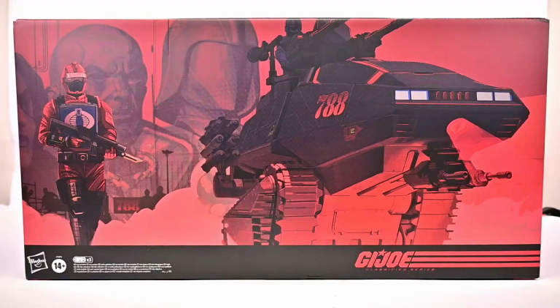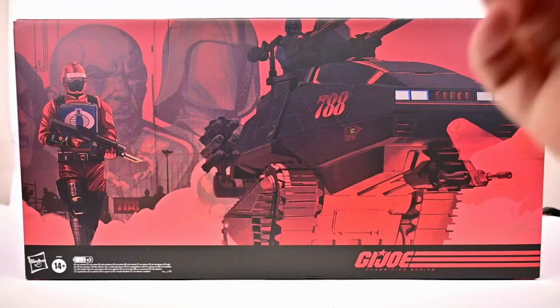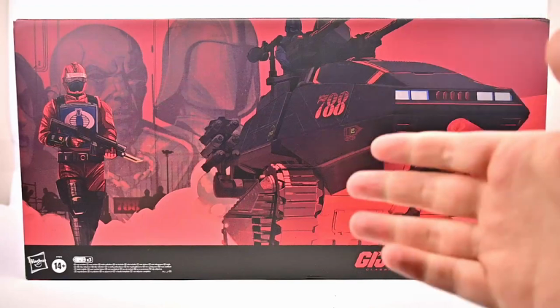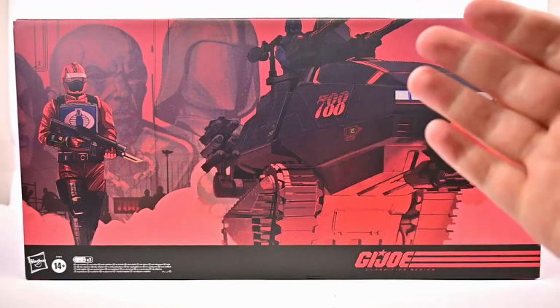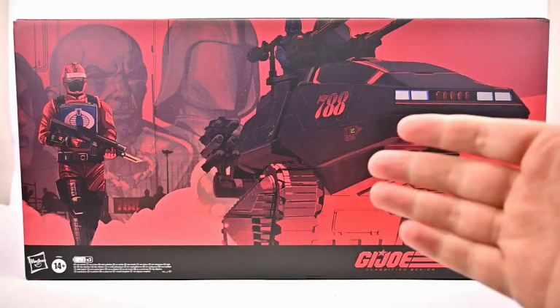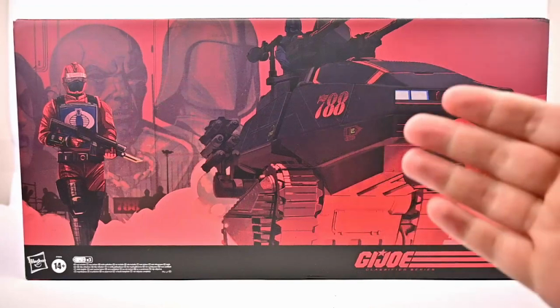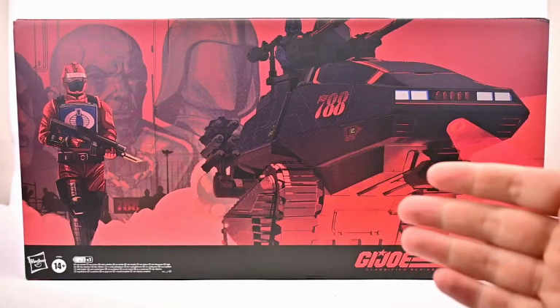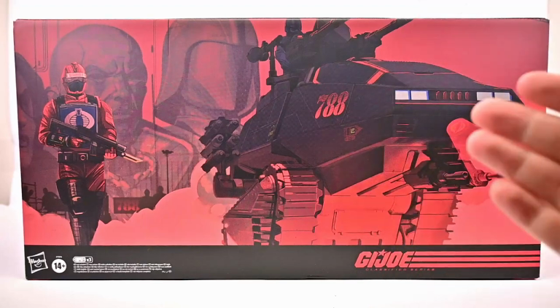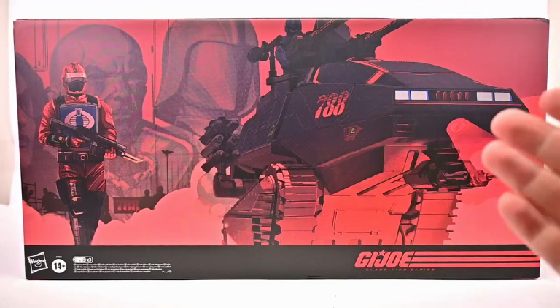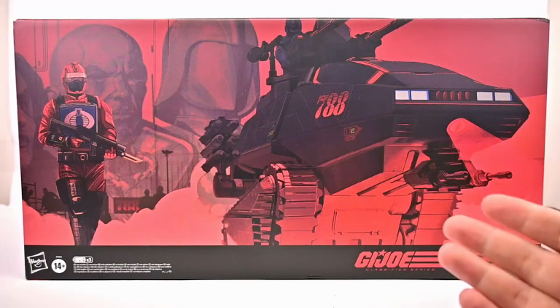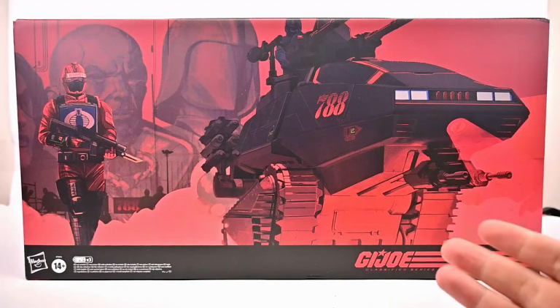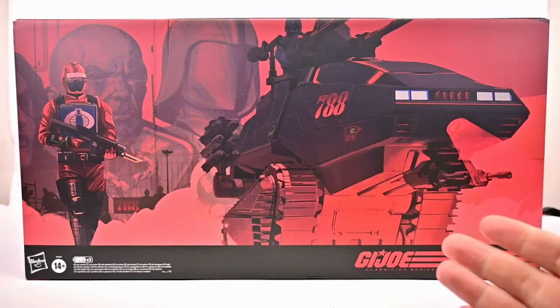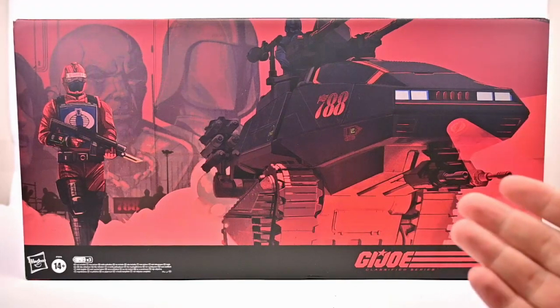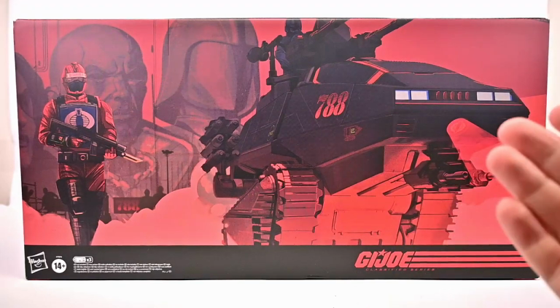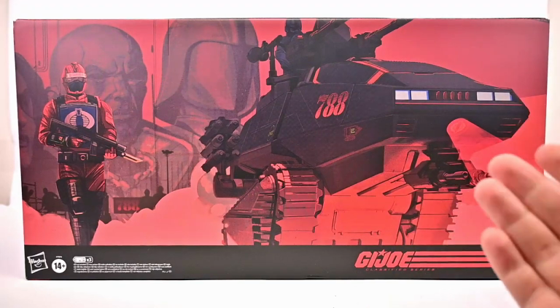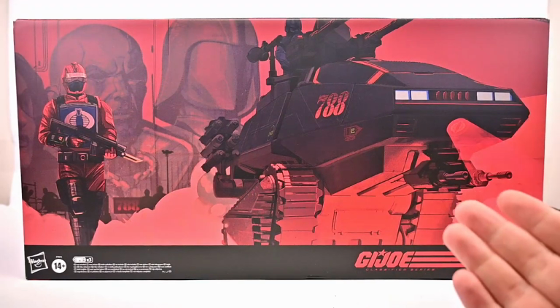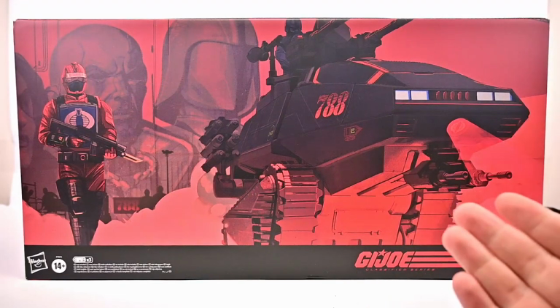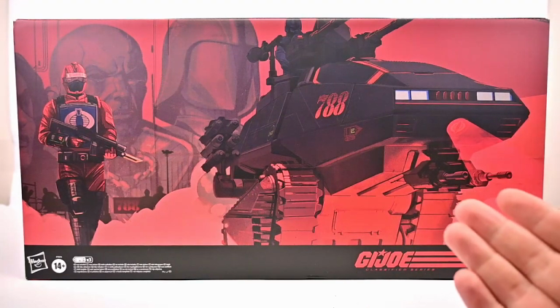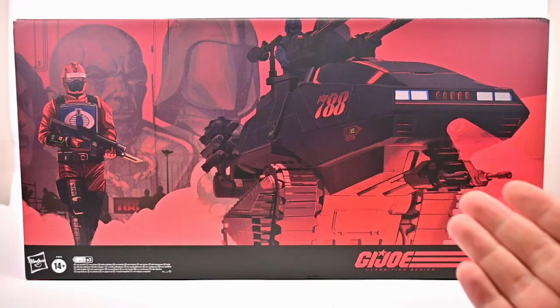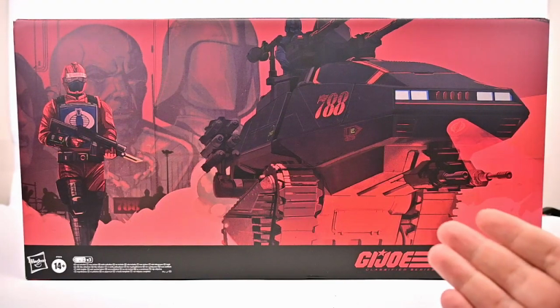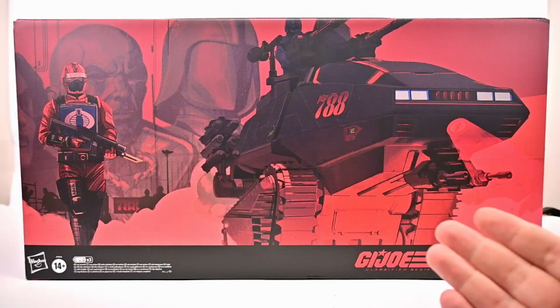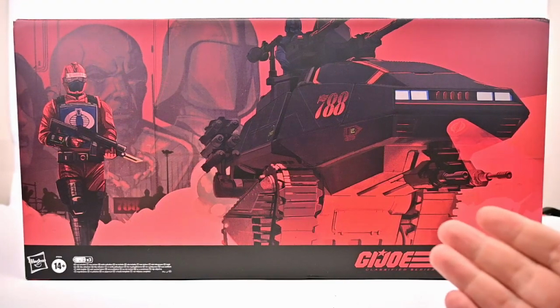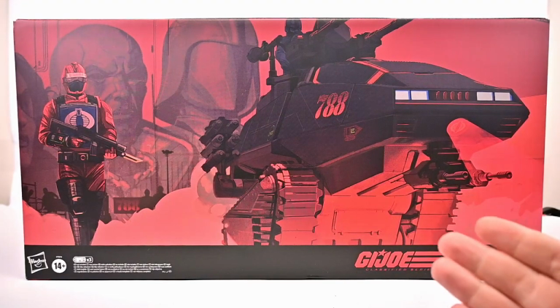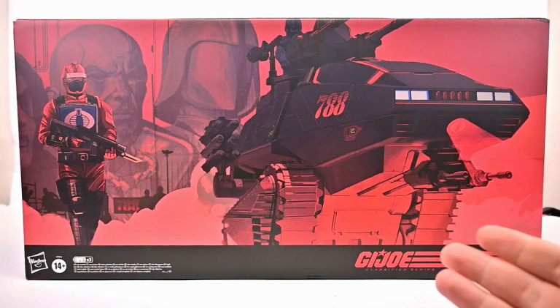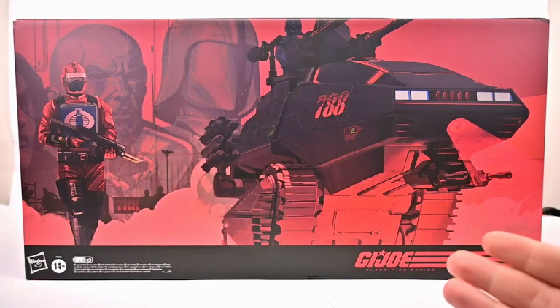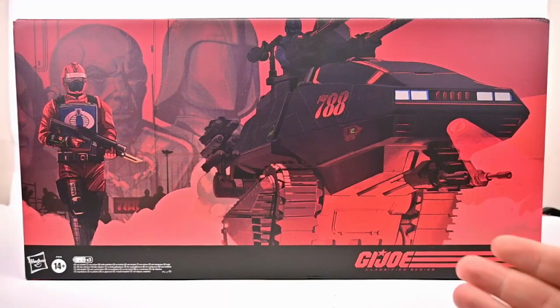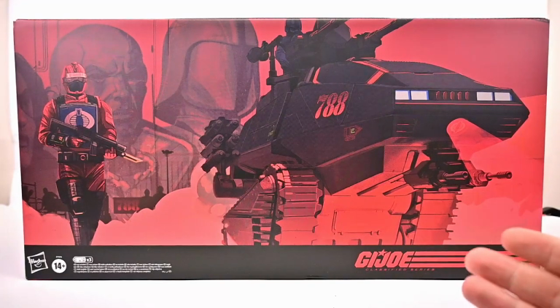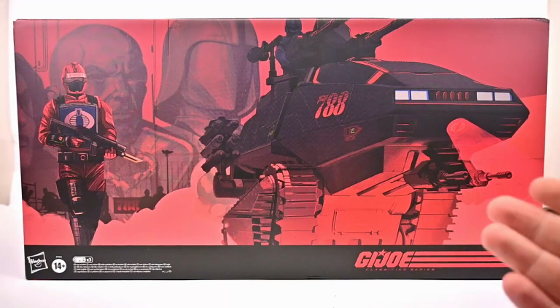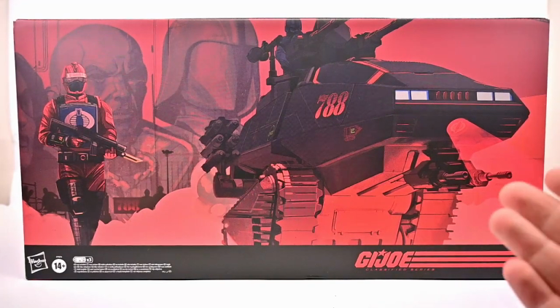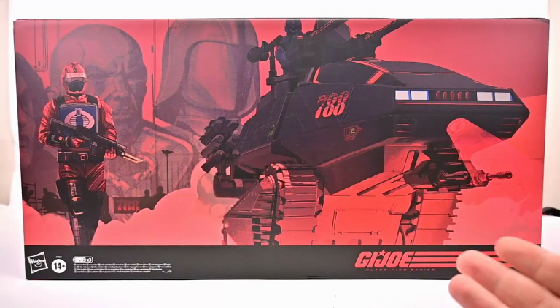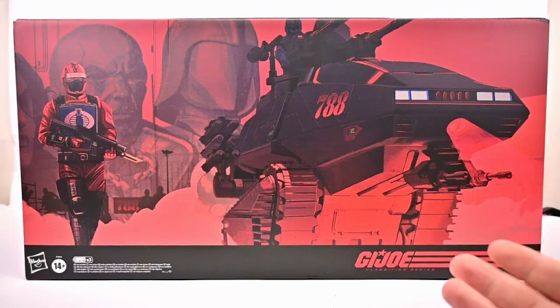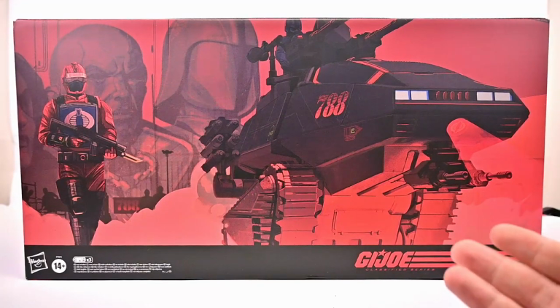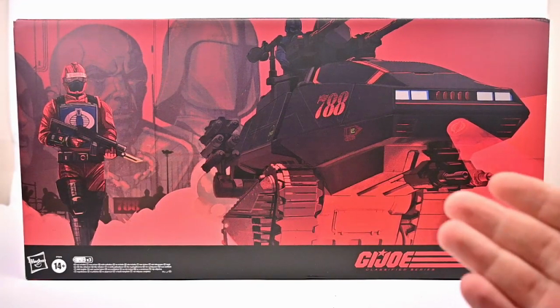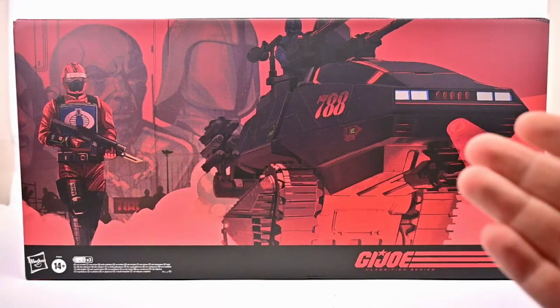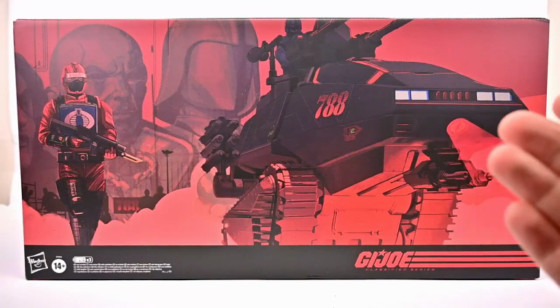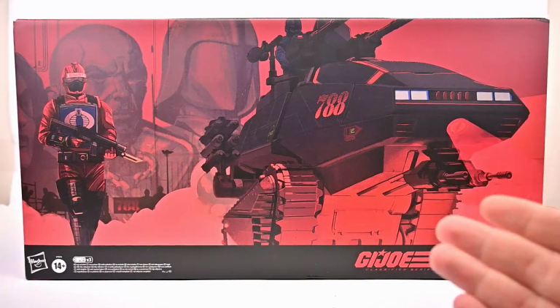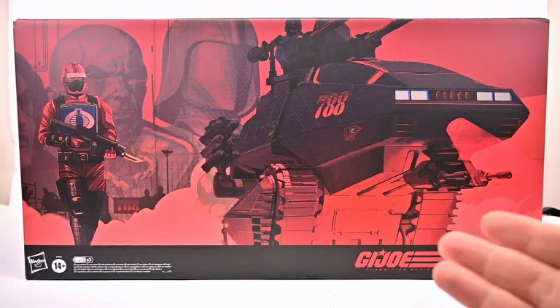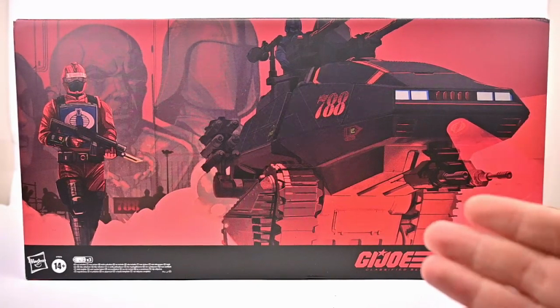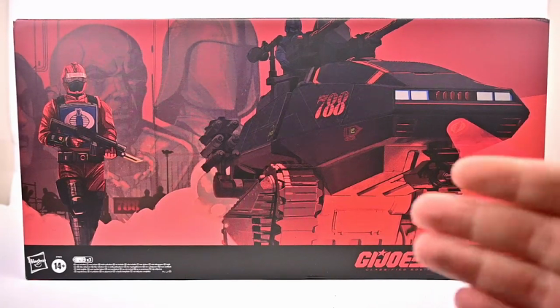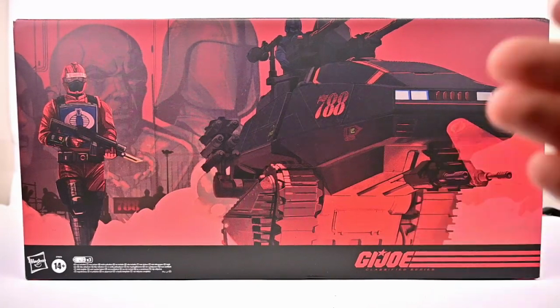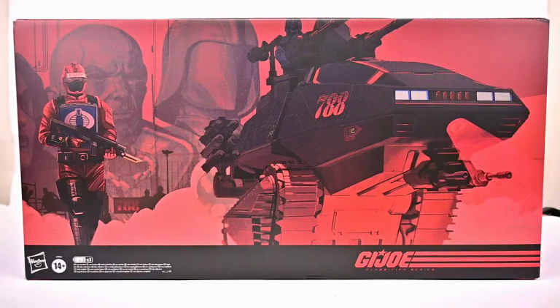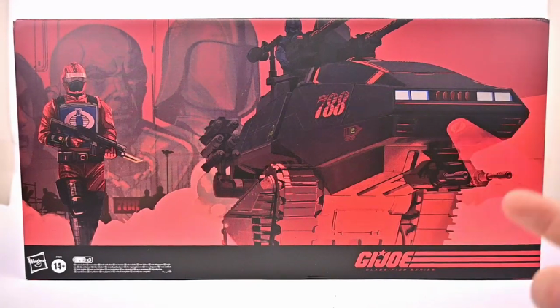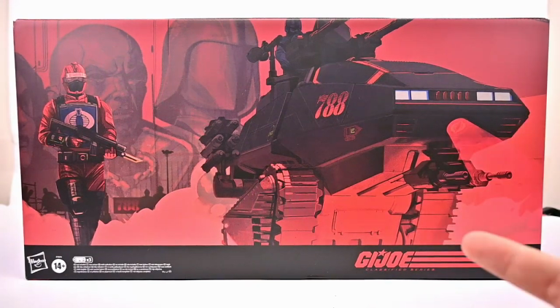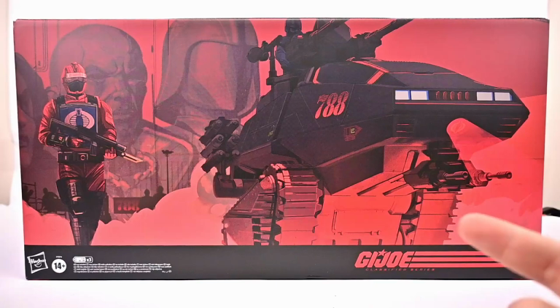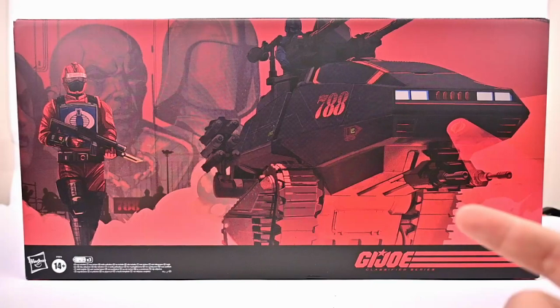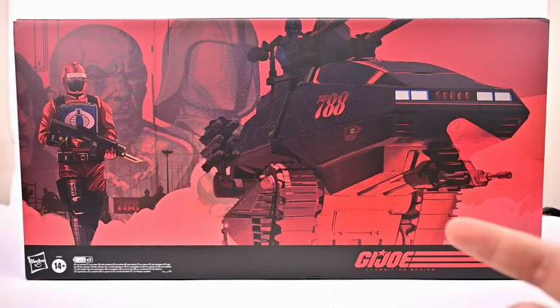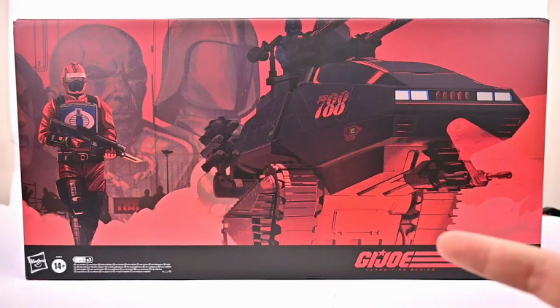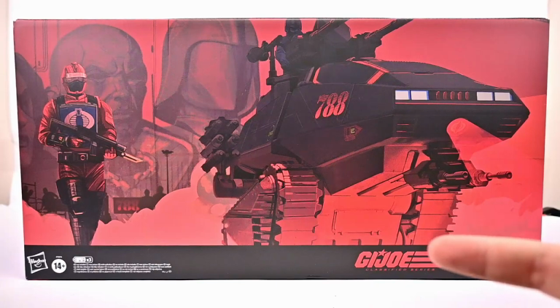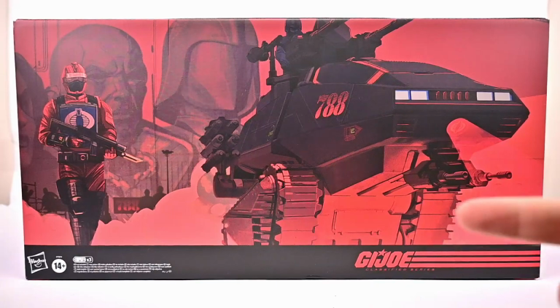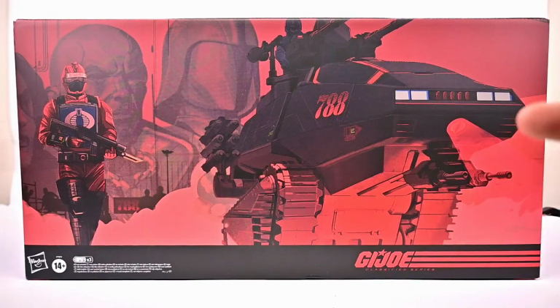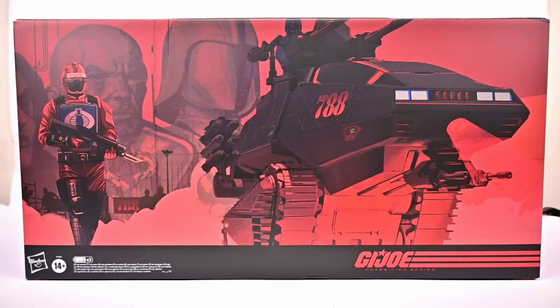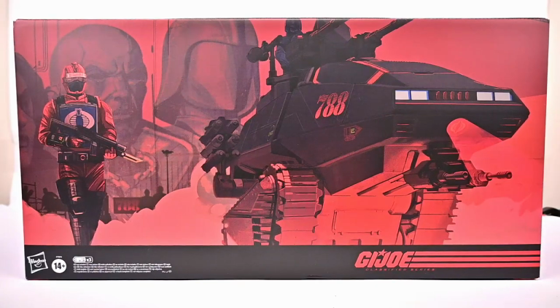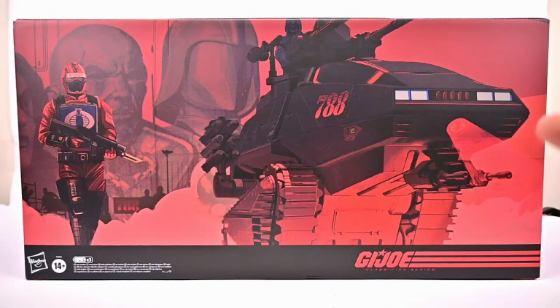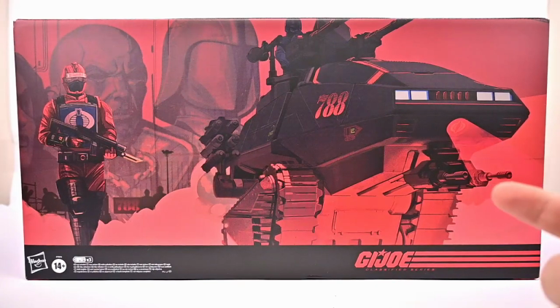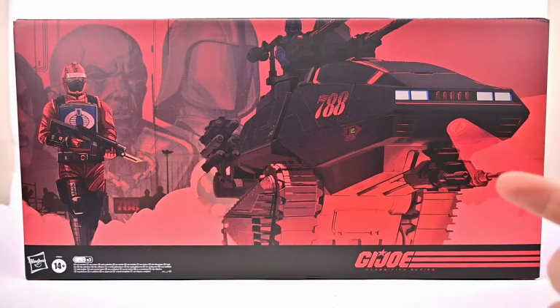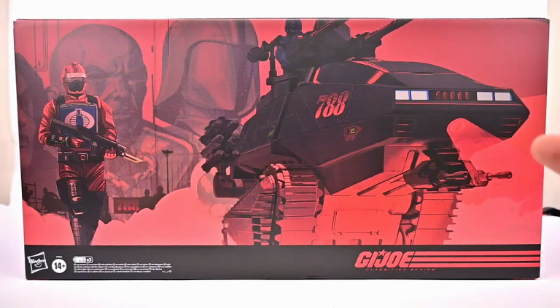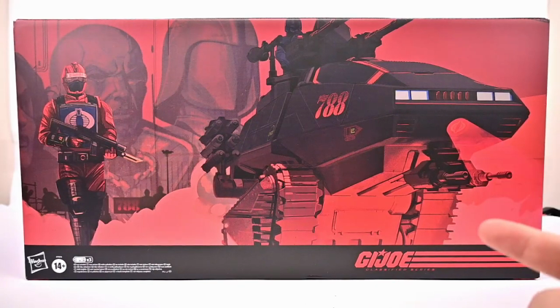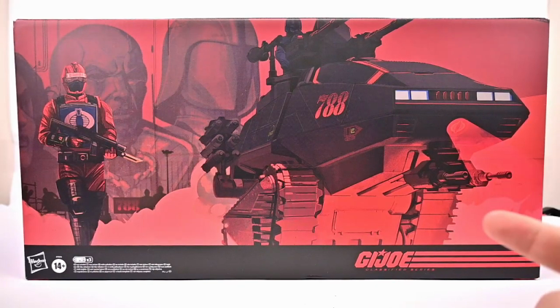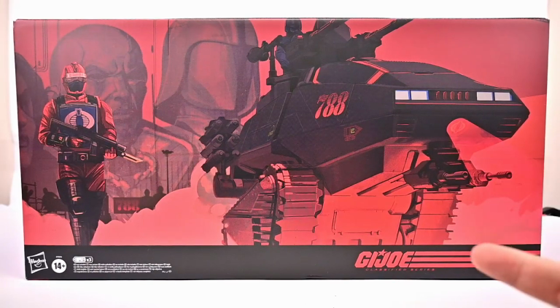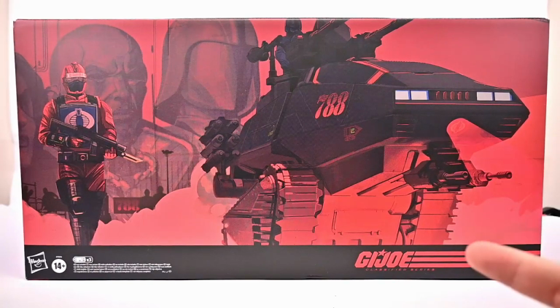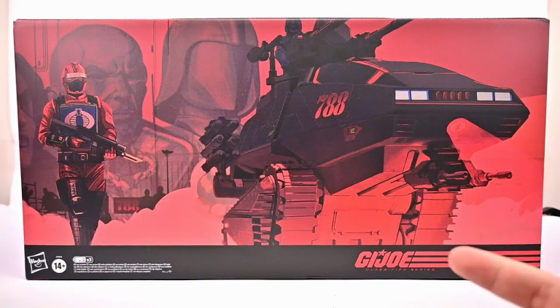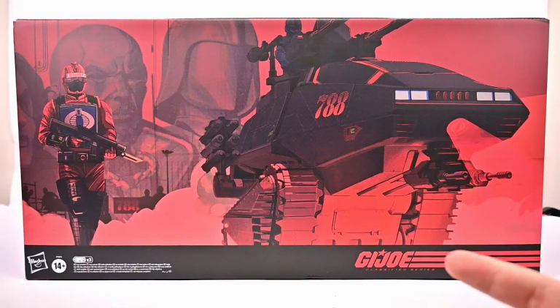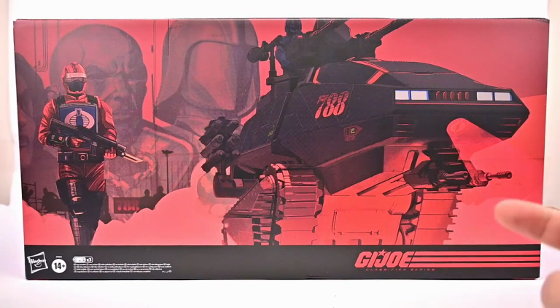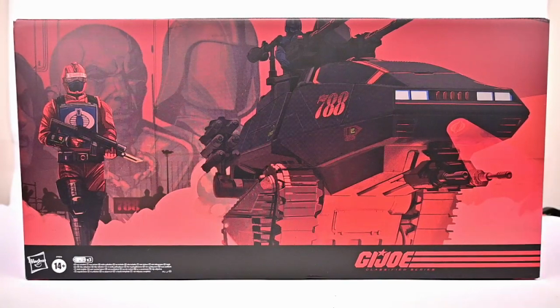What is going on everybody? Today we're looking at the Hasbro G.I. Joe Classified Series HasLab HISS Tank. This thing has finally arrived and I am super excited for it.